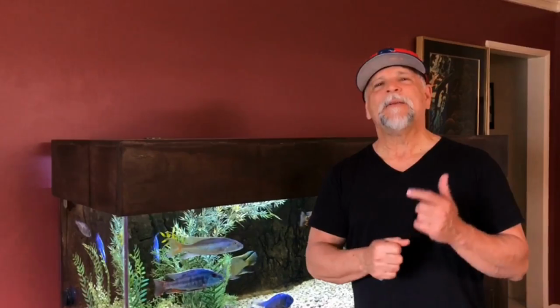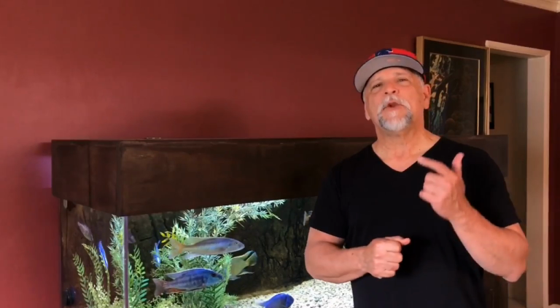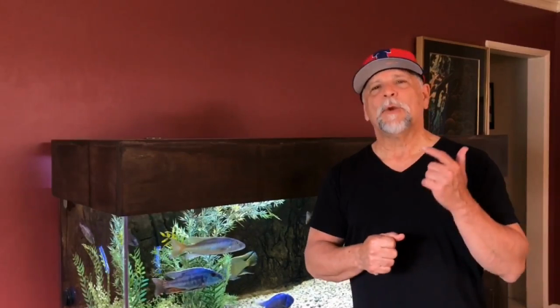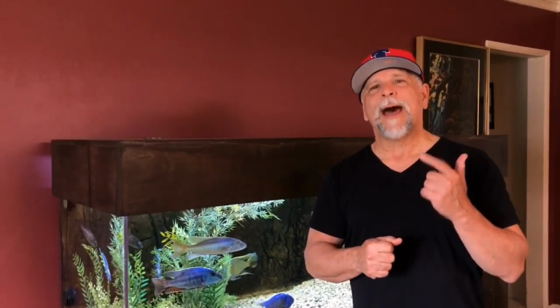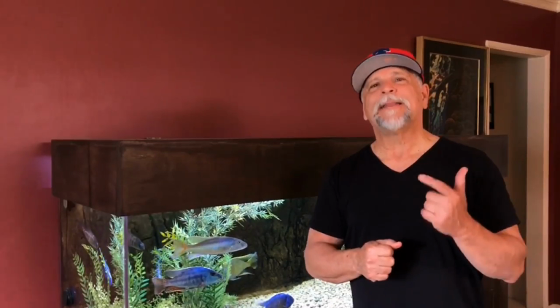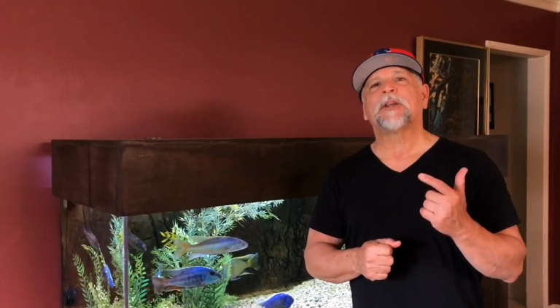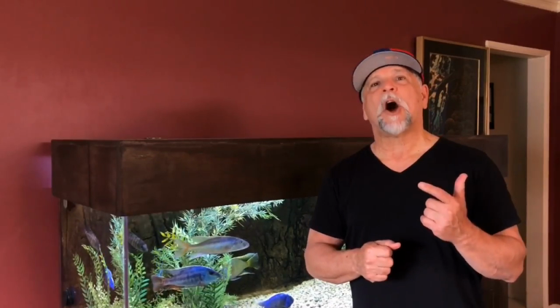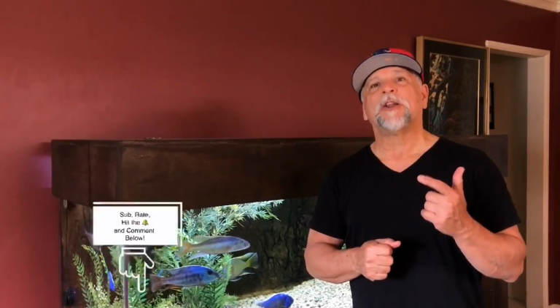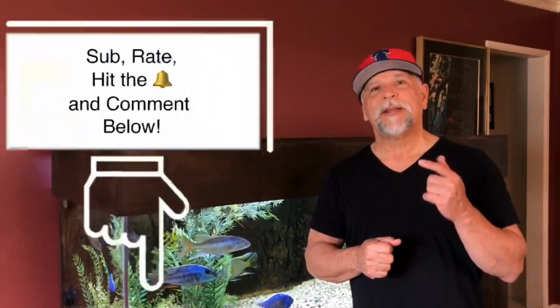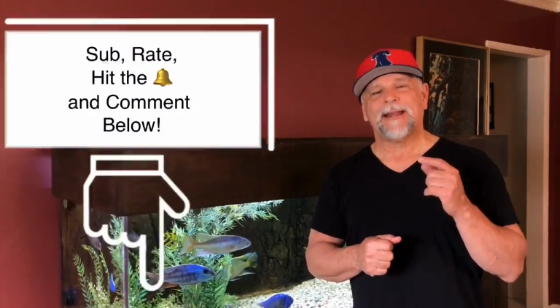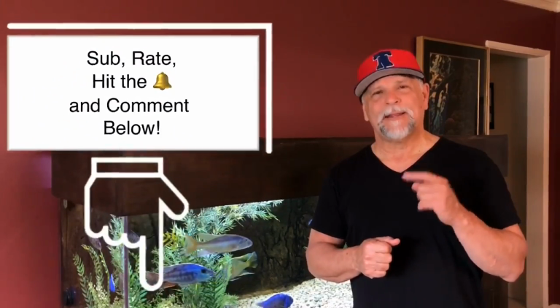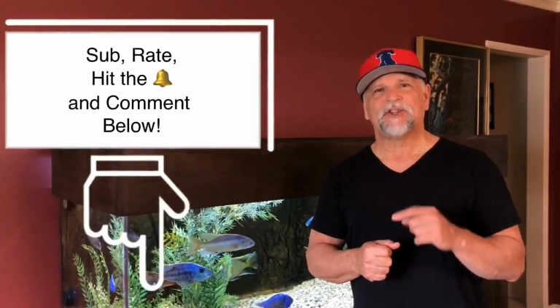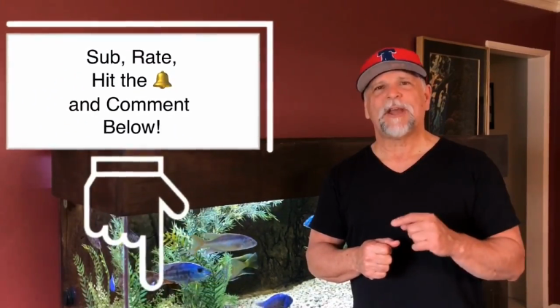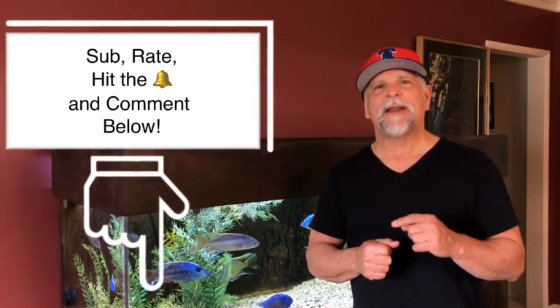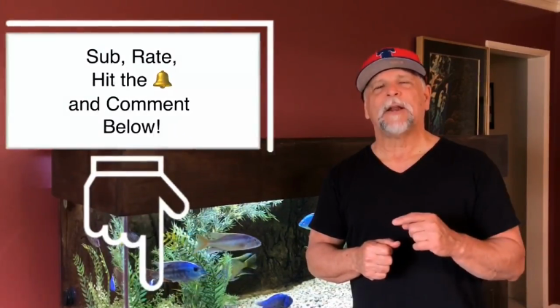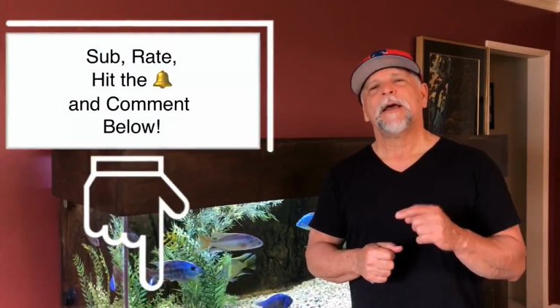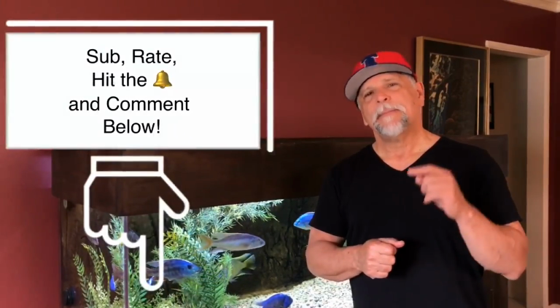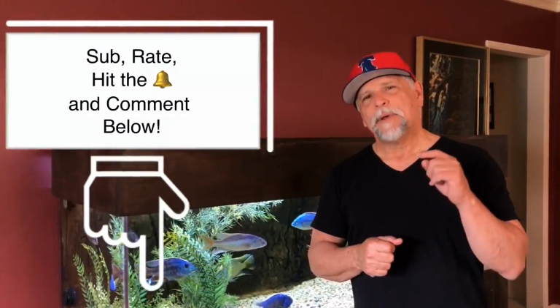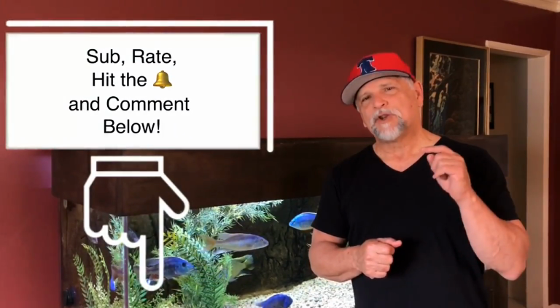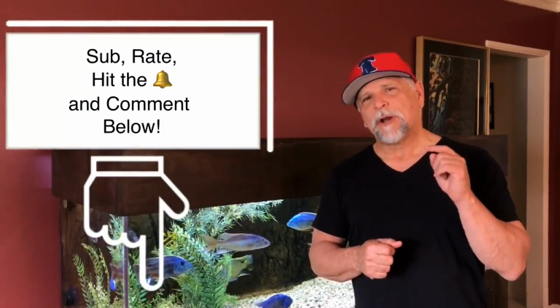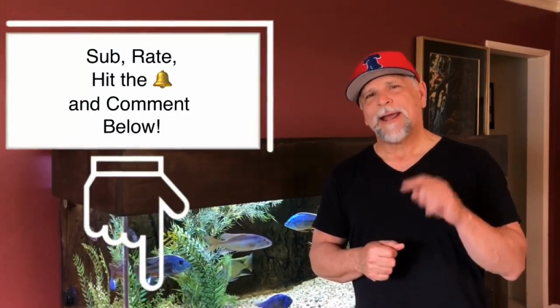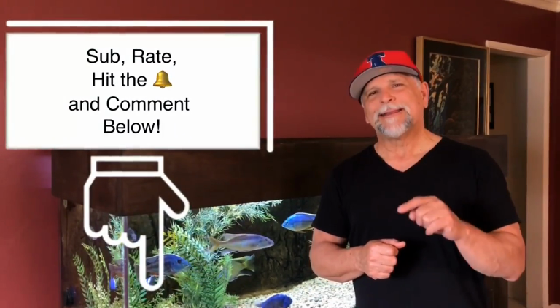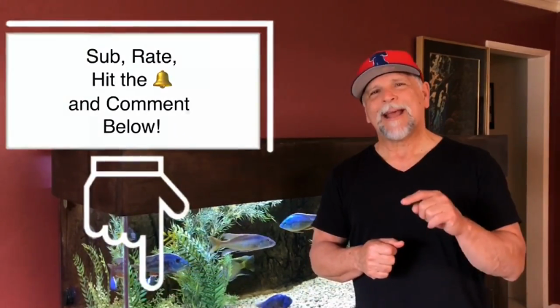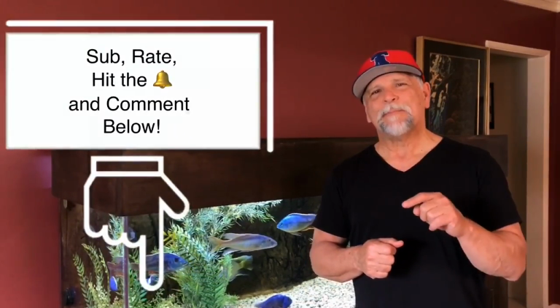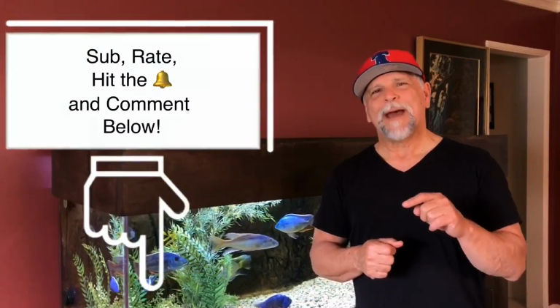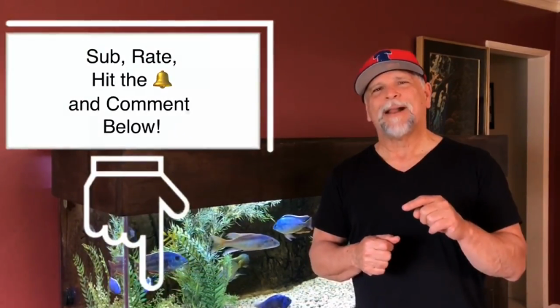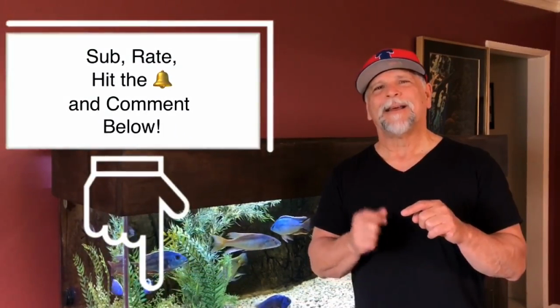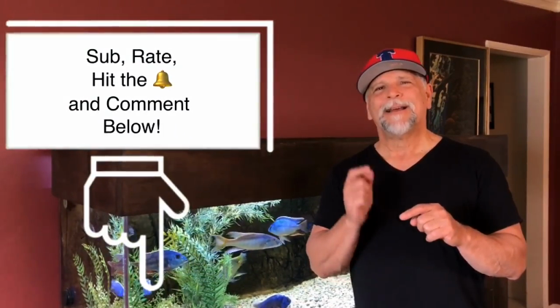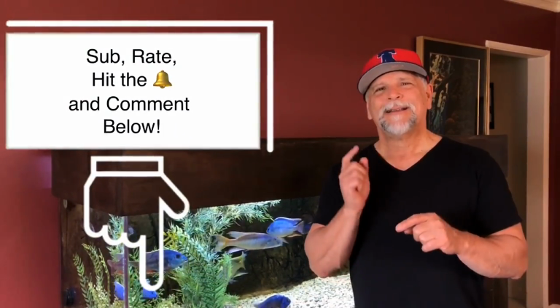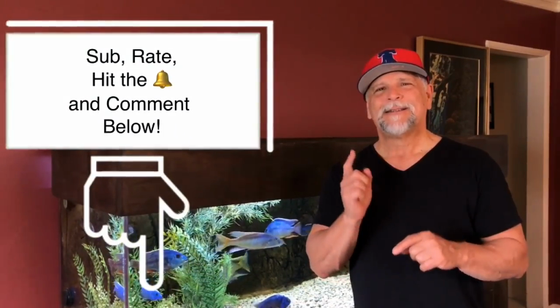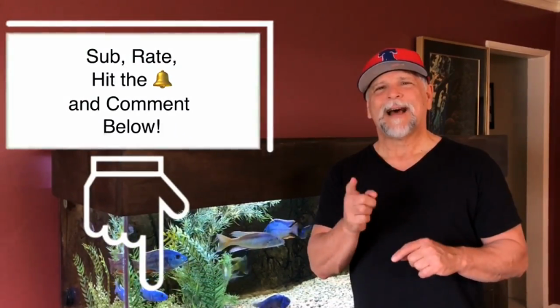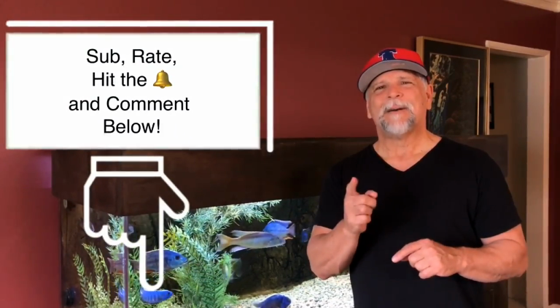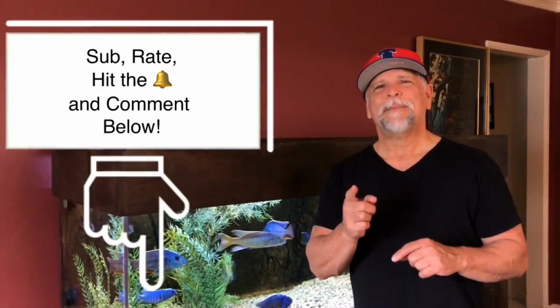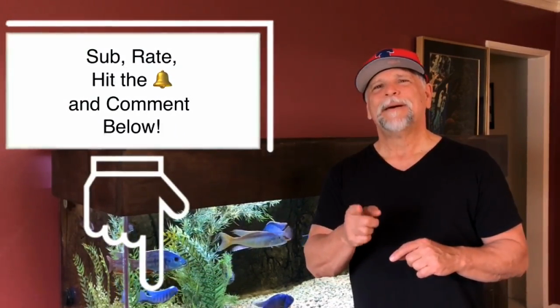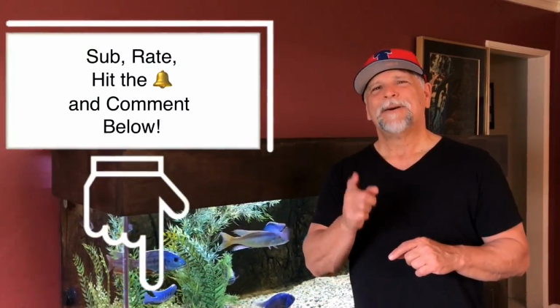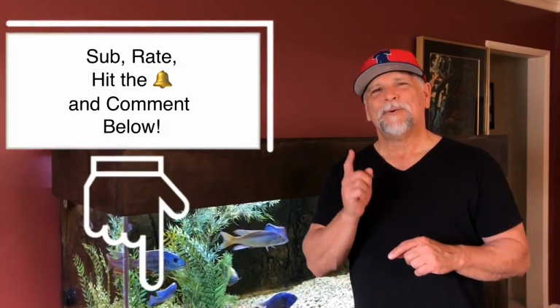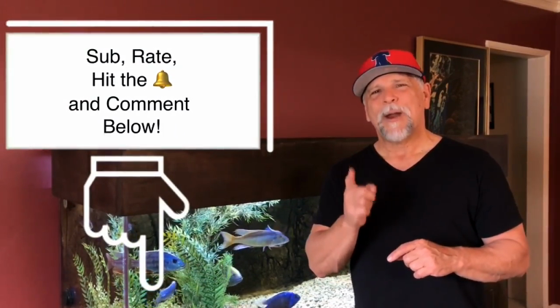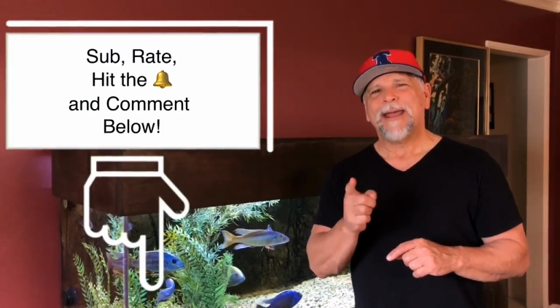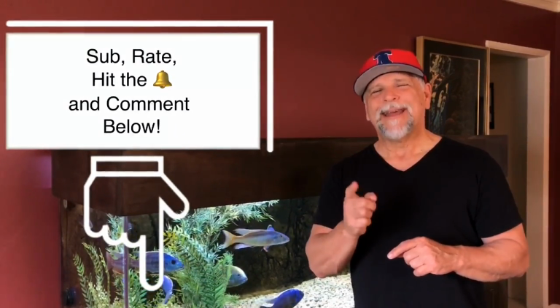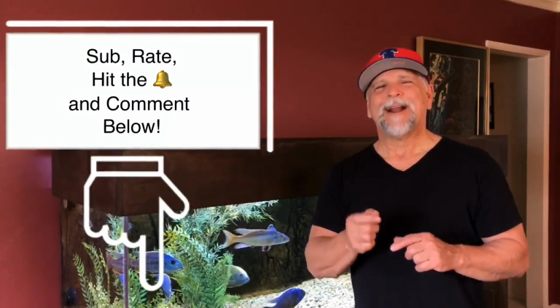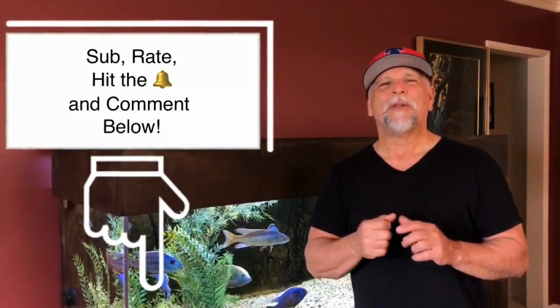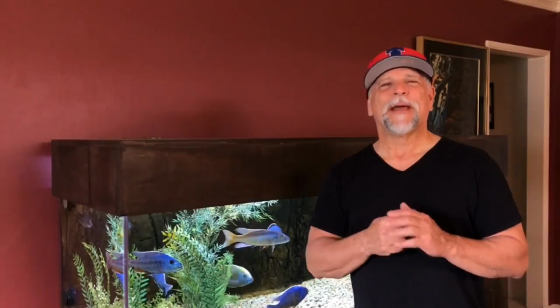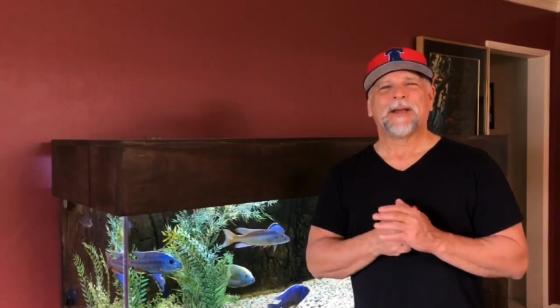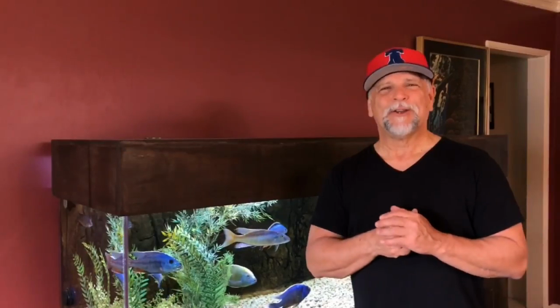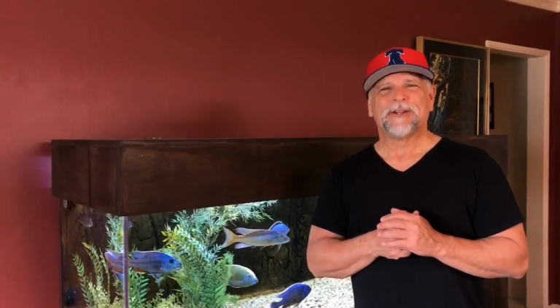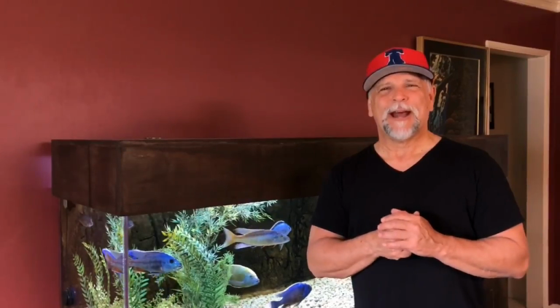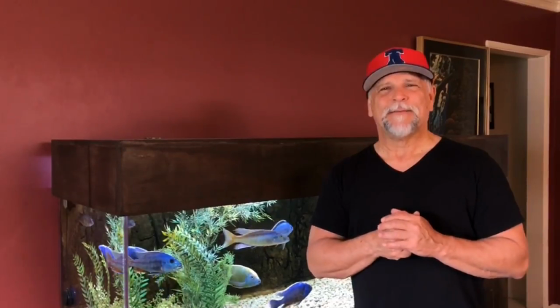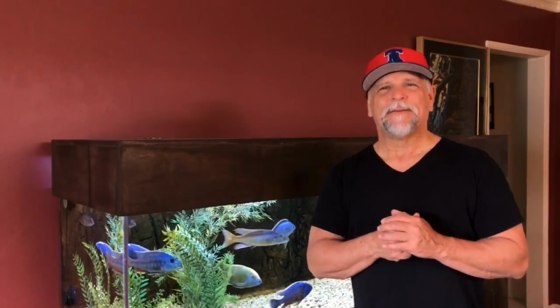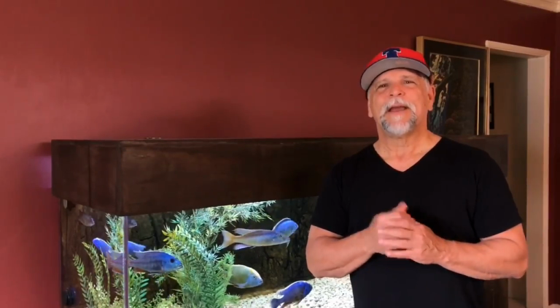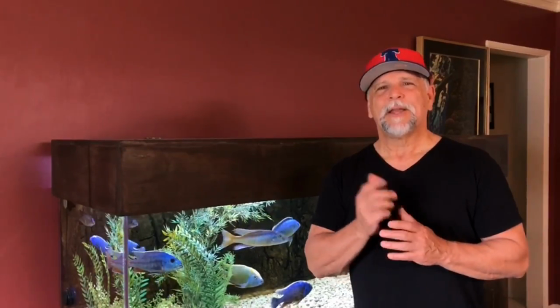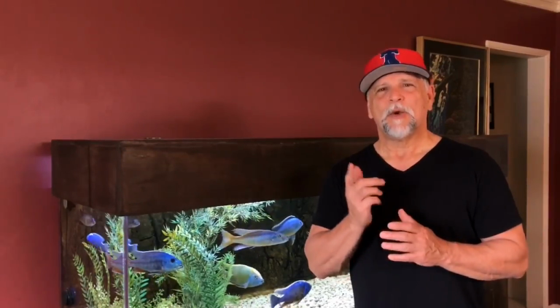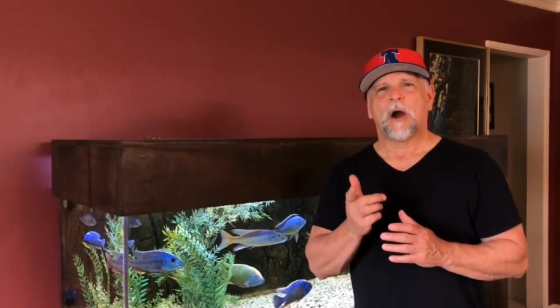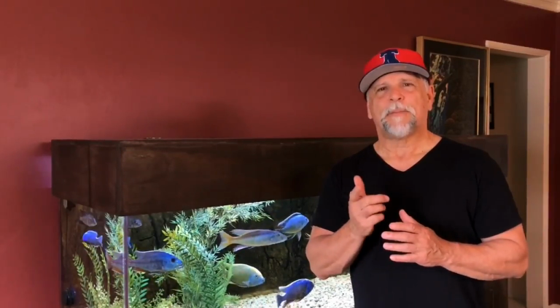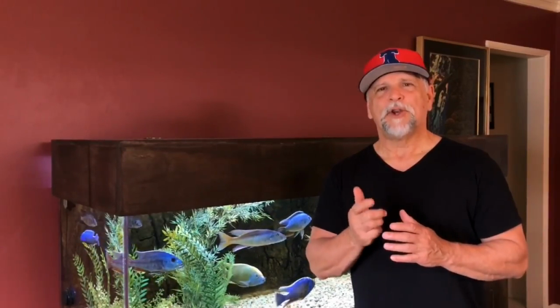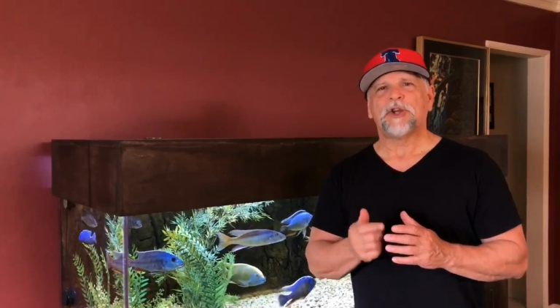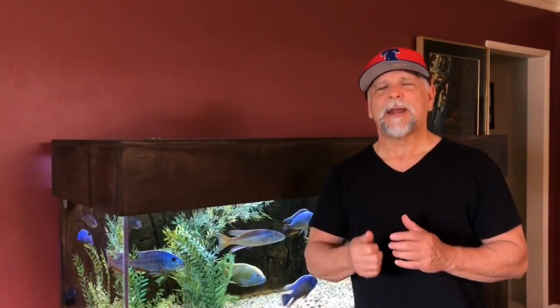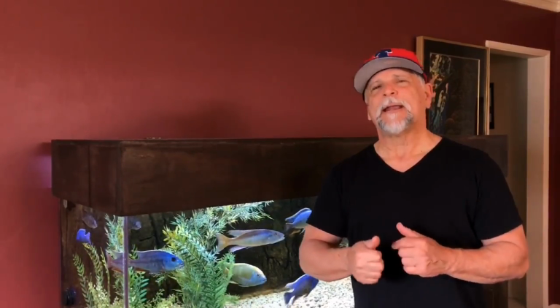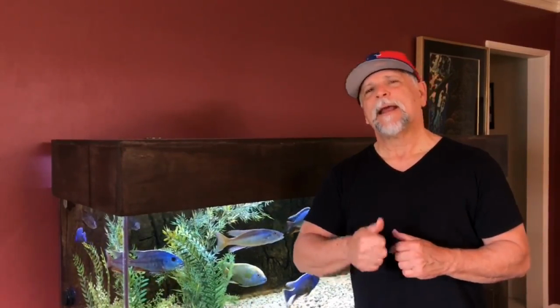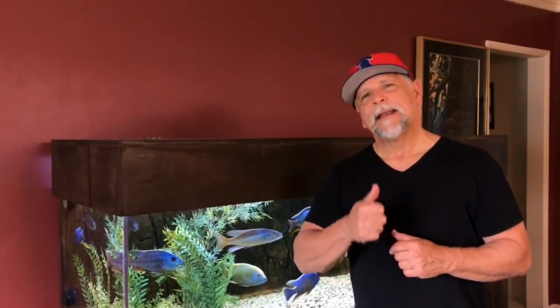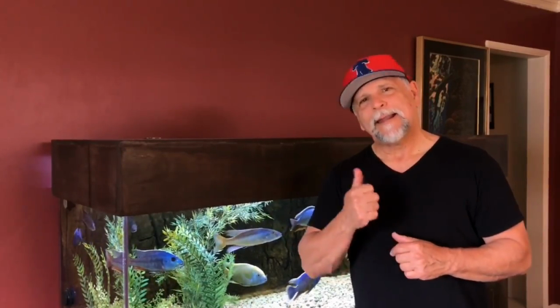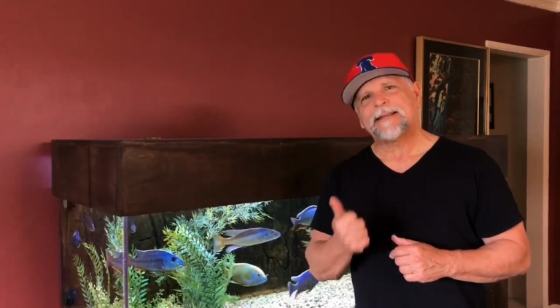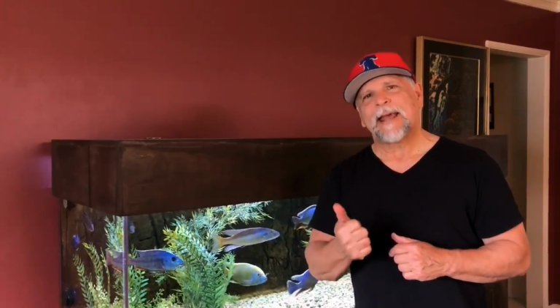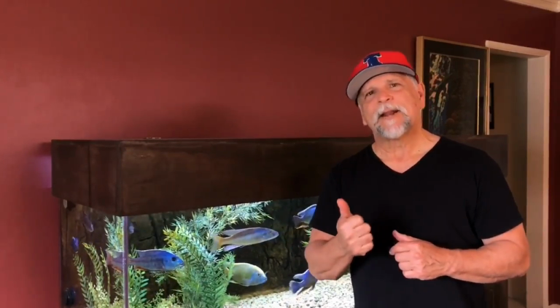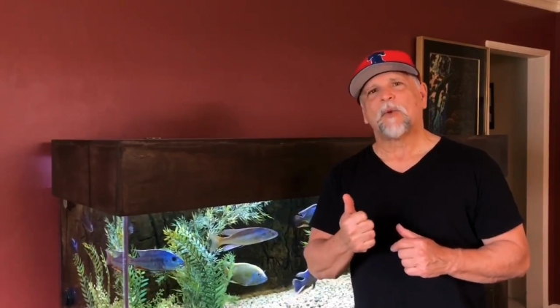If you like the content on this channel, be sure to hit that bell, sub, rate, and all that good stuff. You are appreciated. Let's get underway.